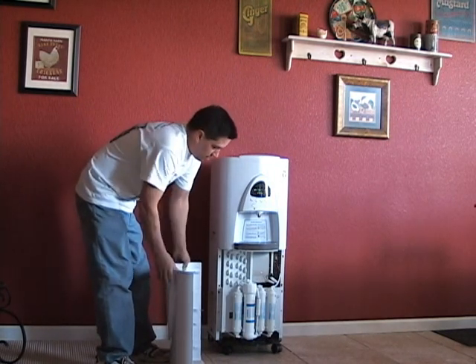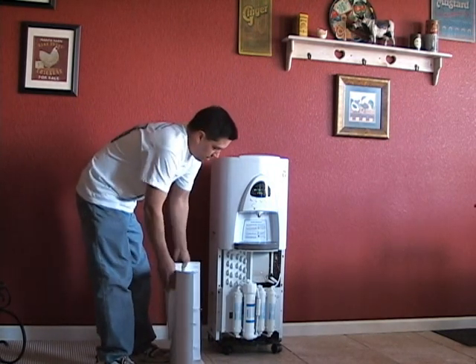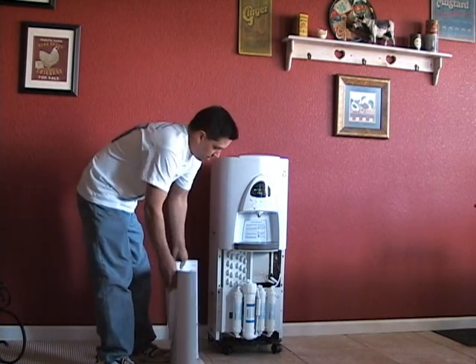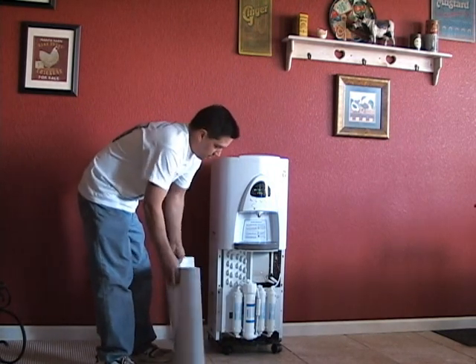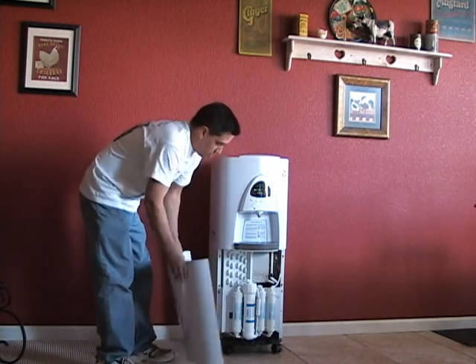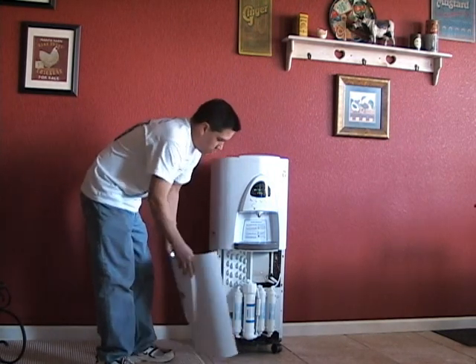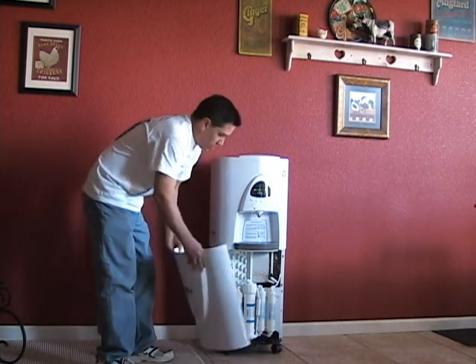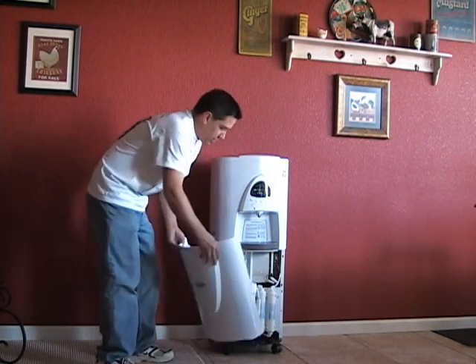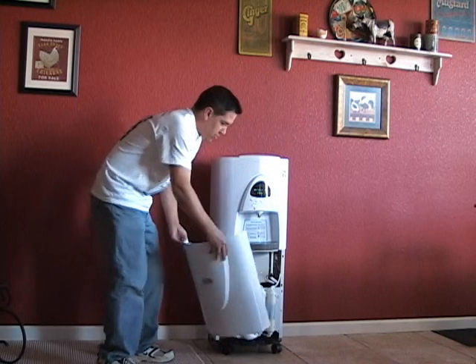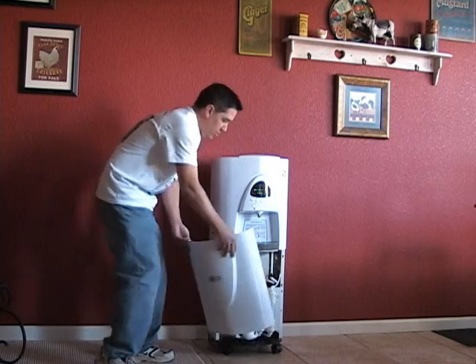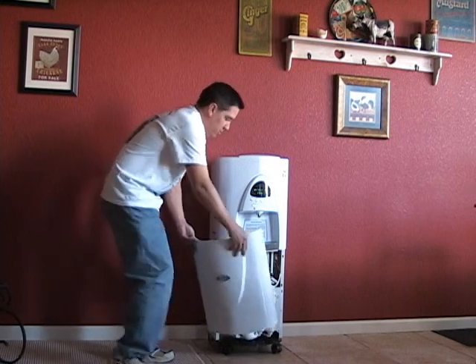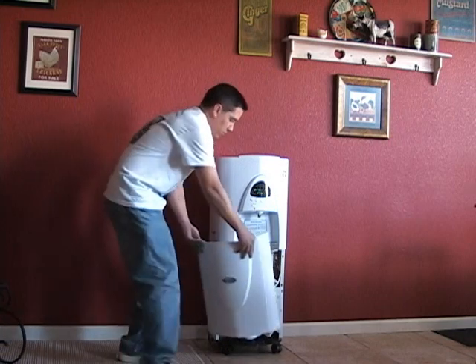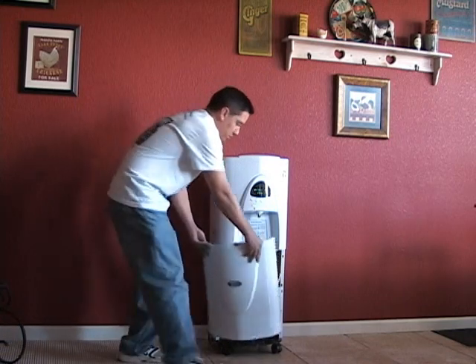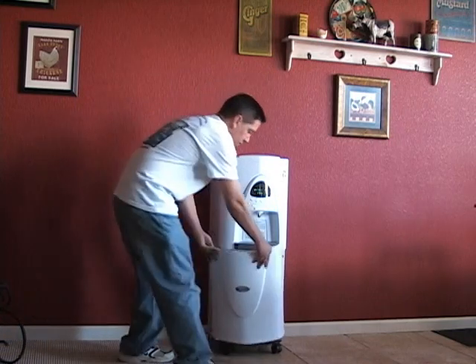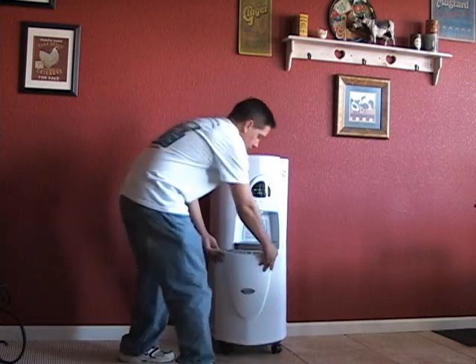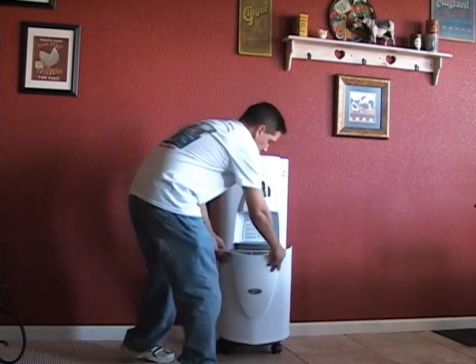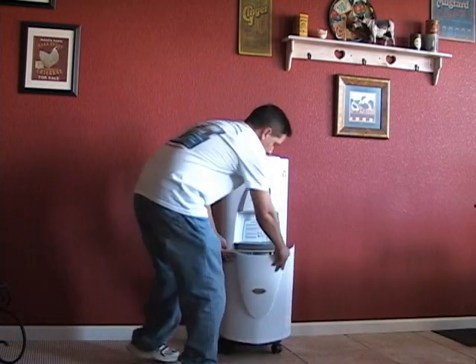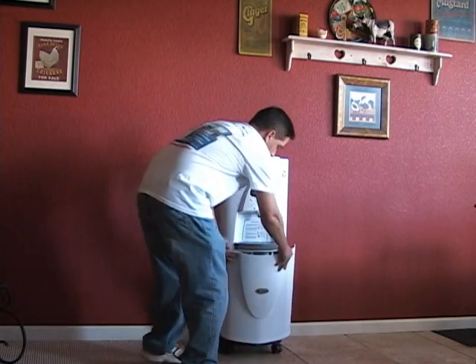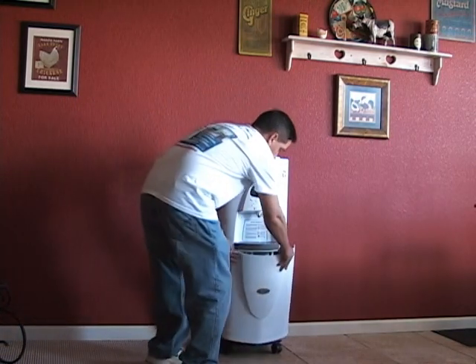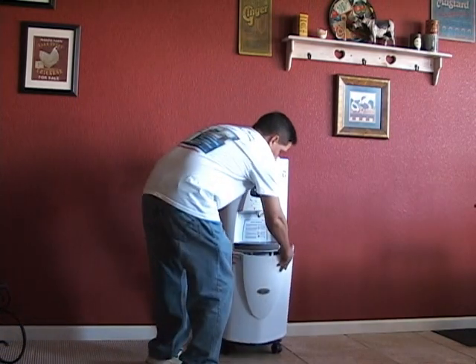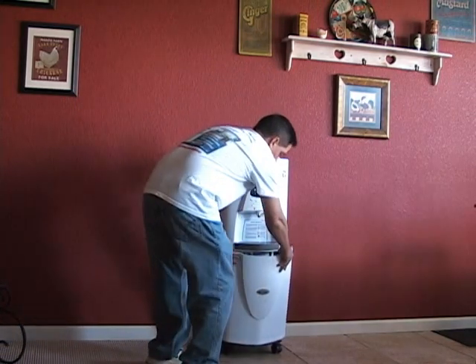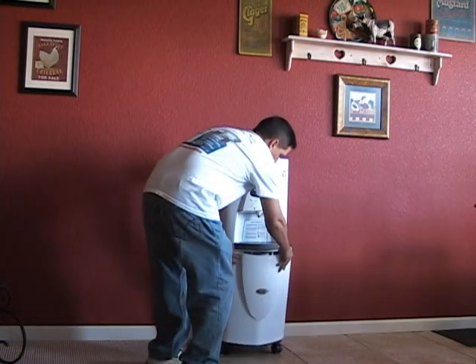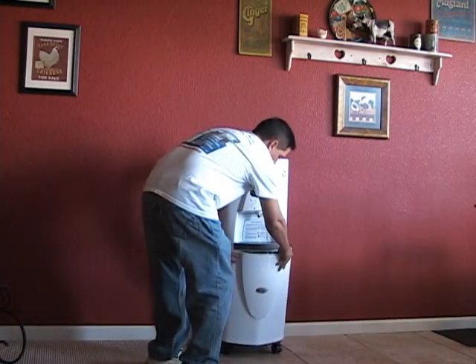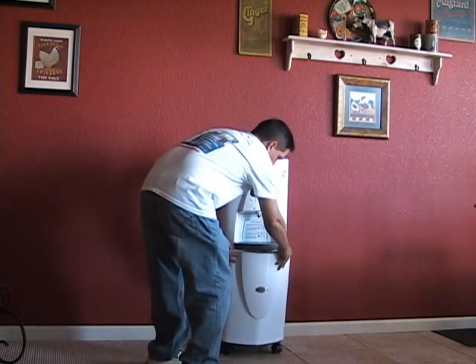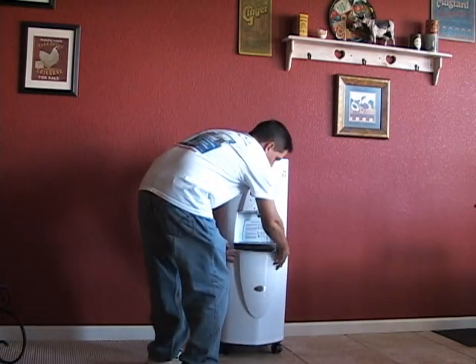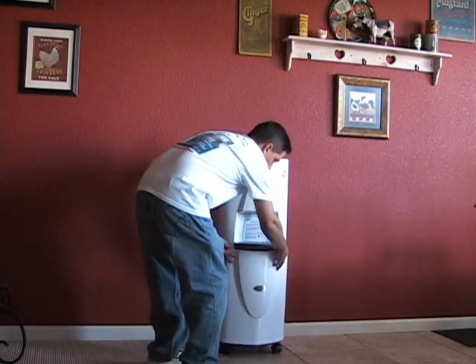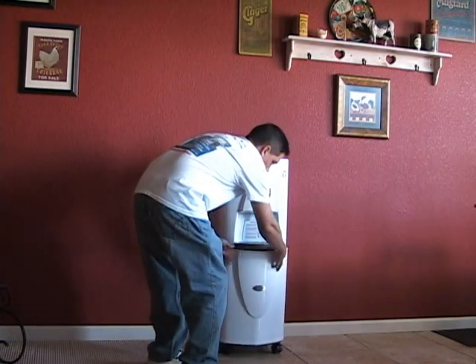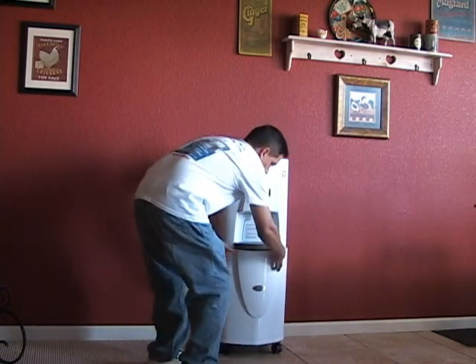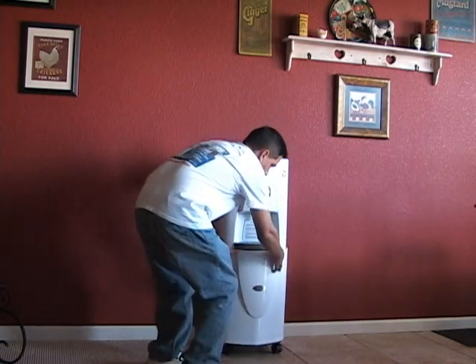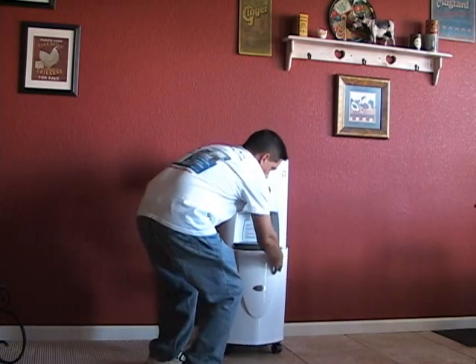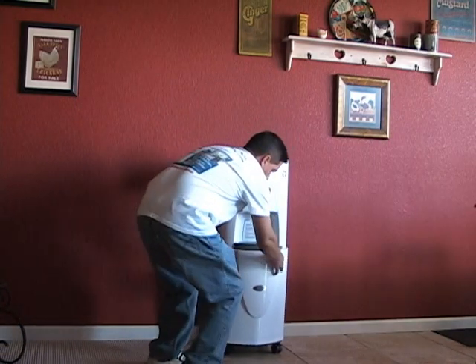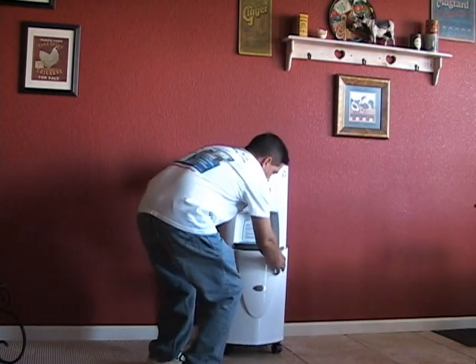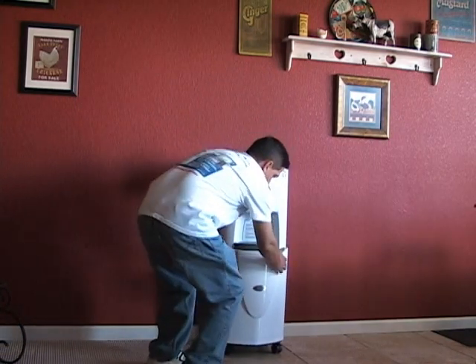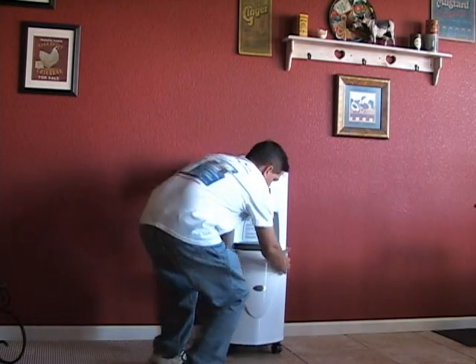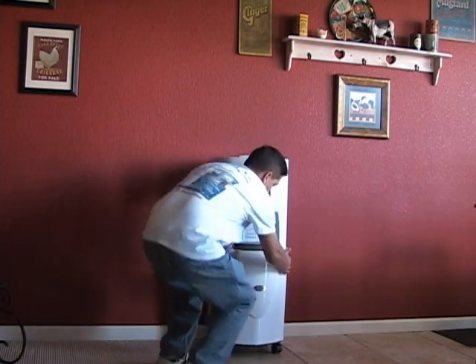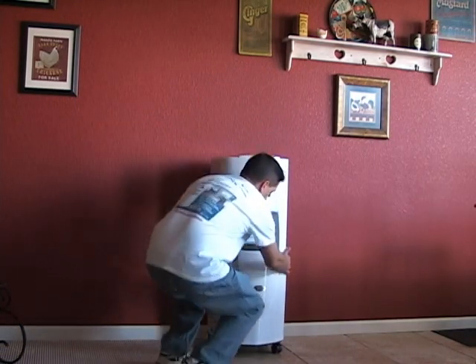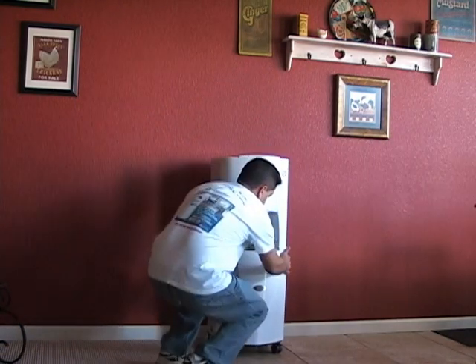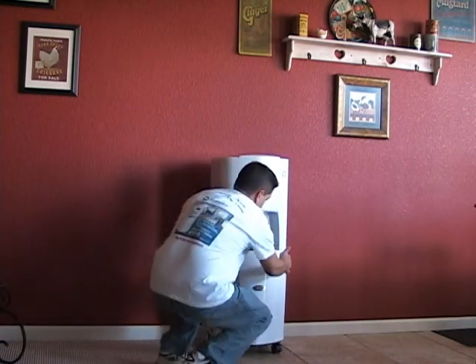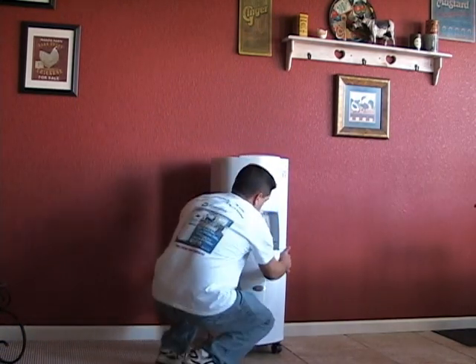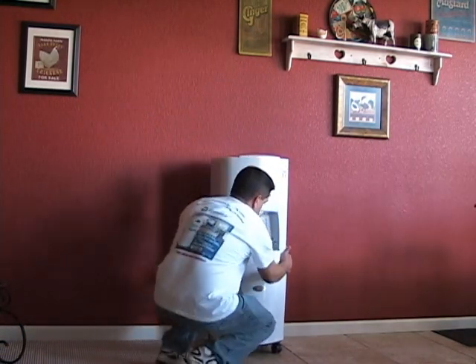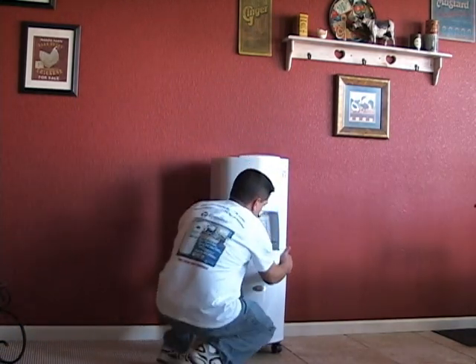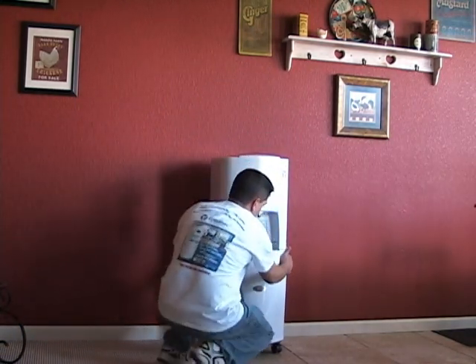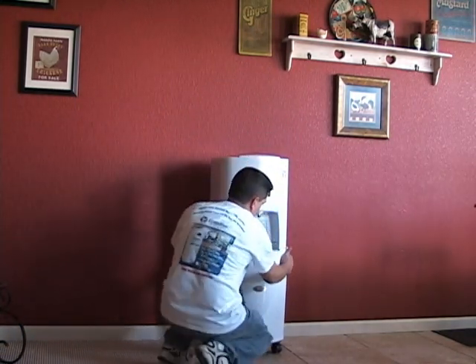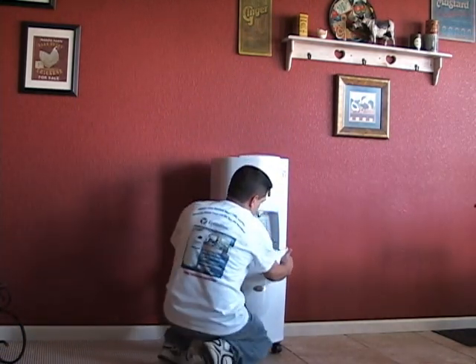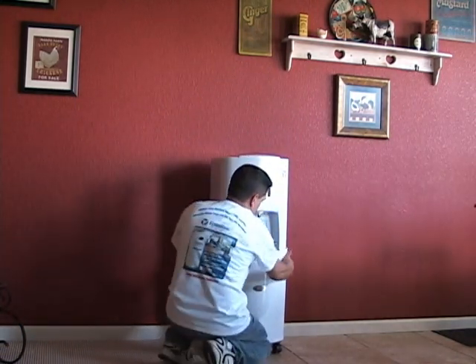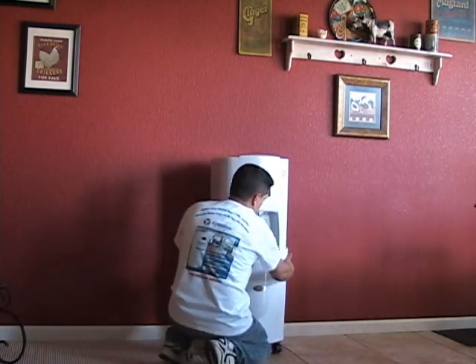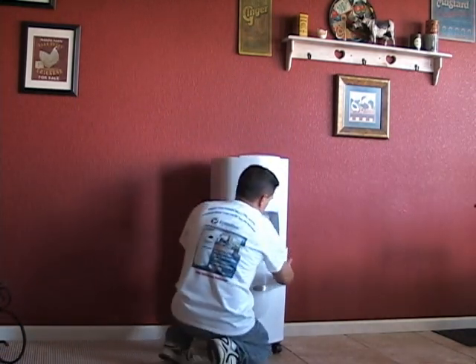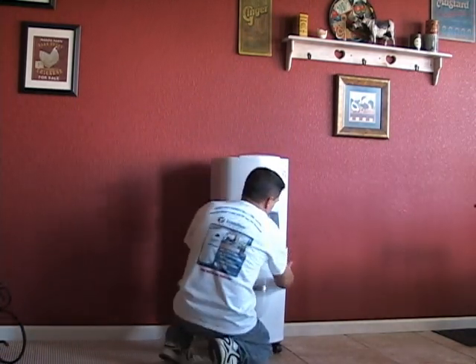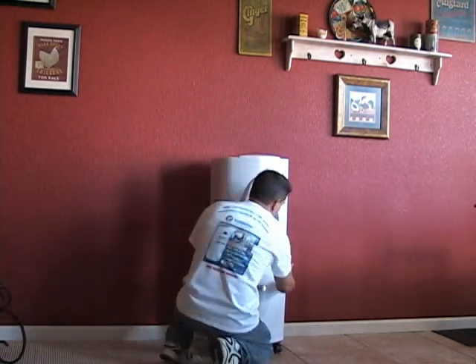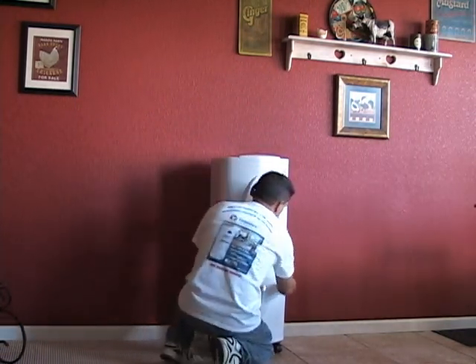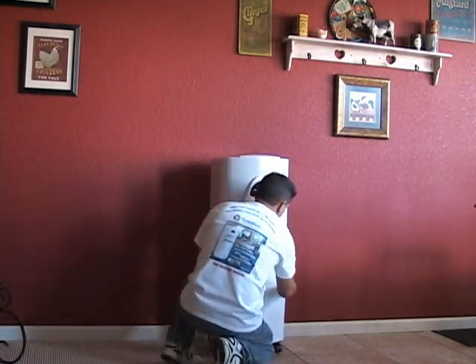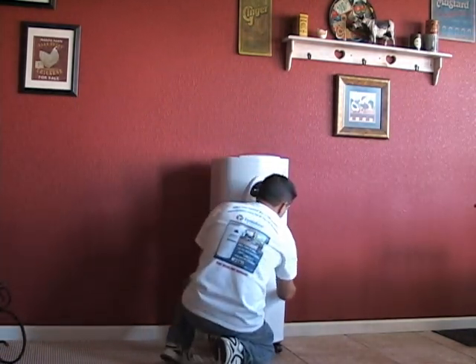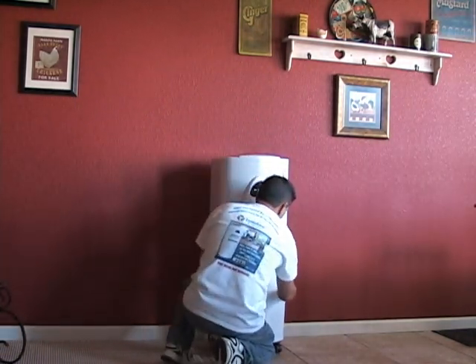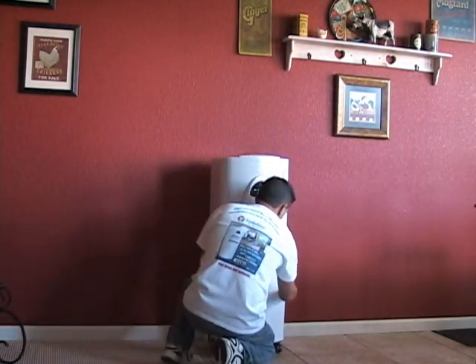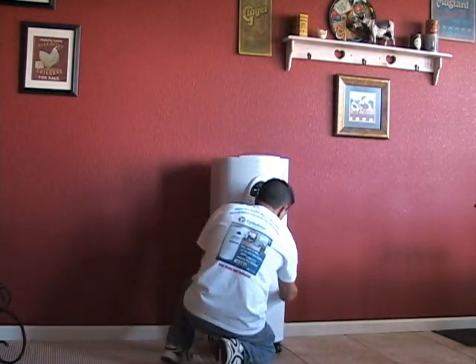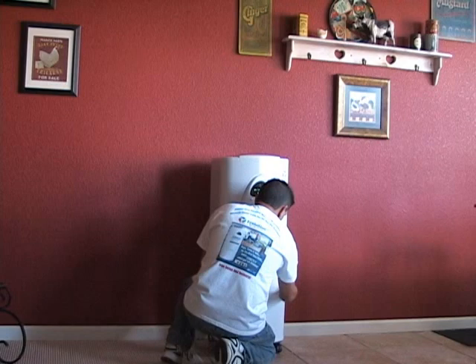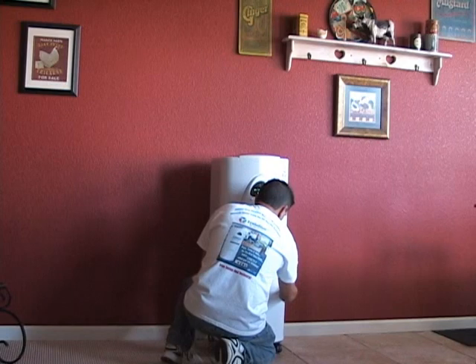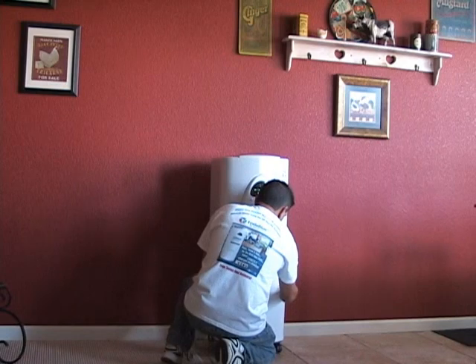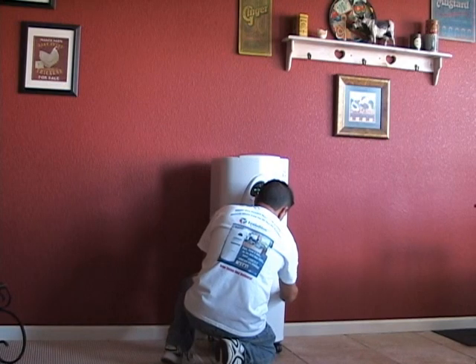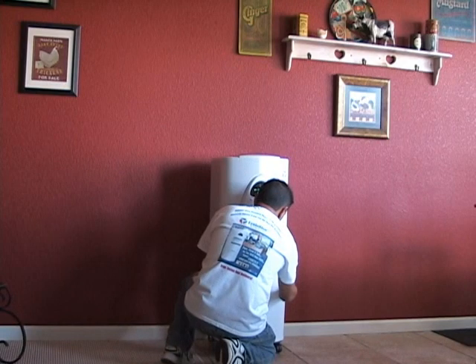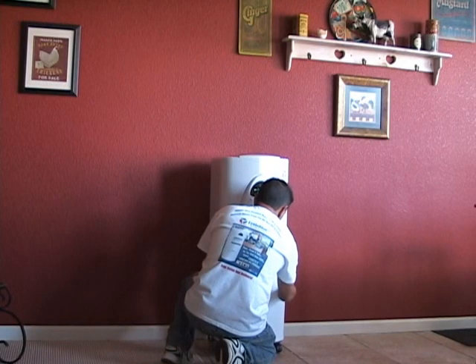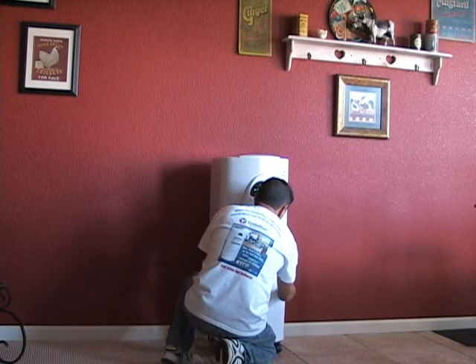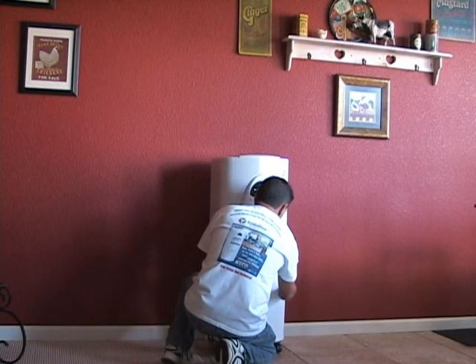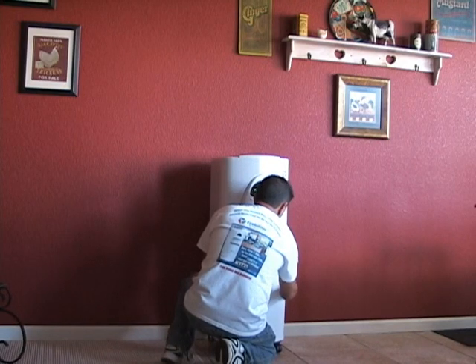A really incredible machine. And if you put this back on, it just snaps right into place.